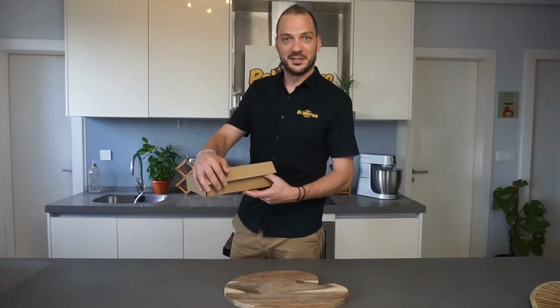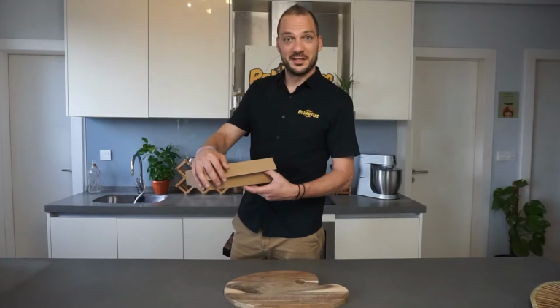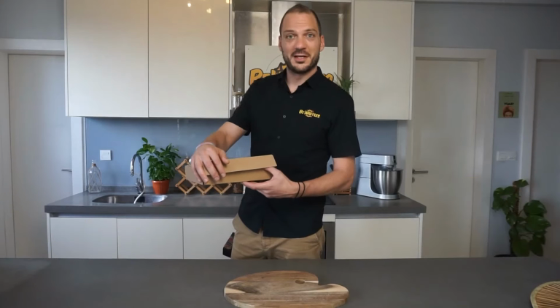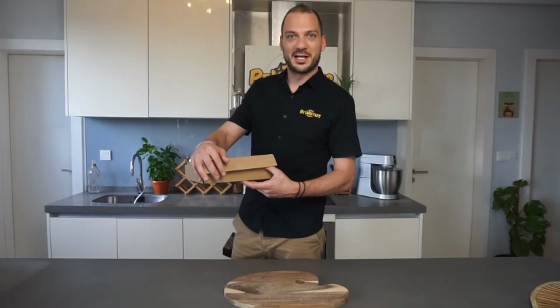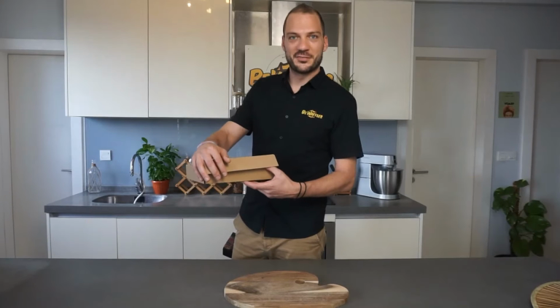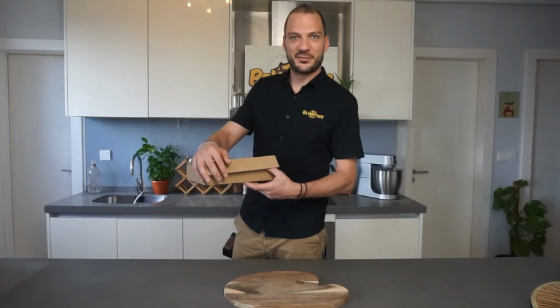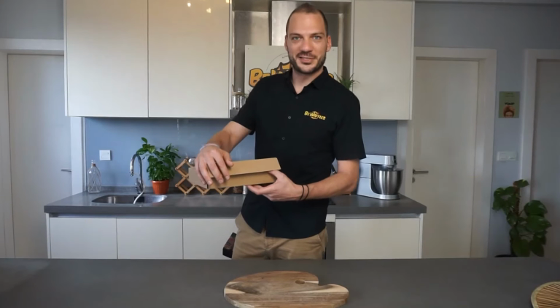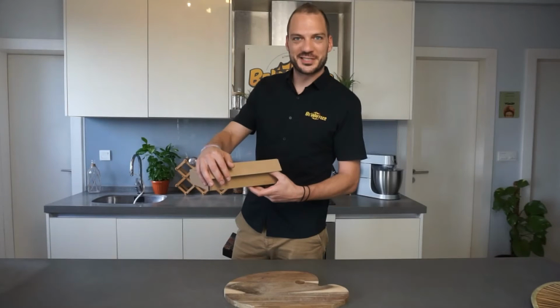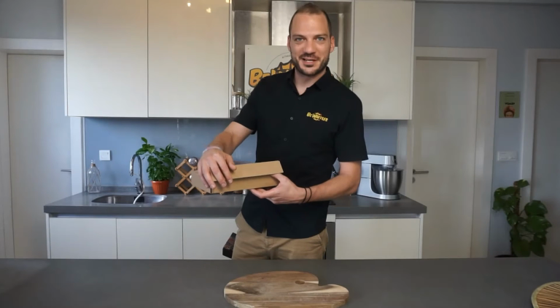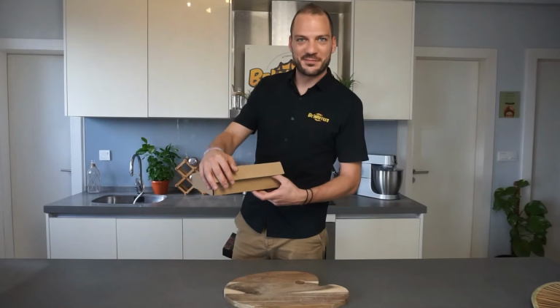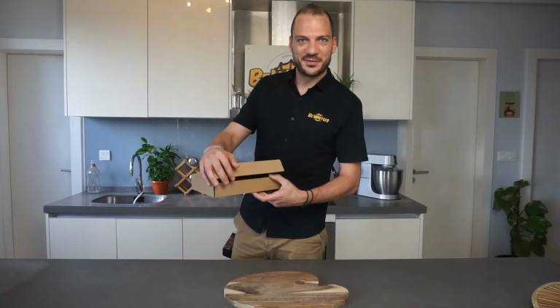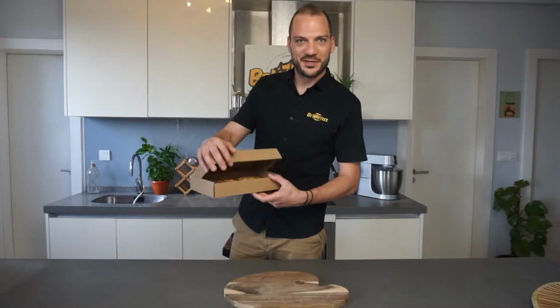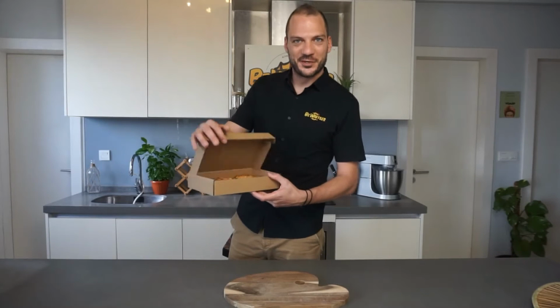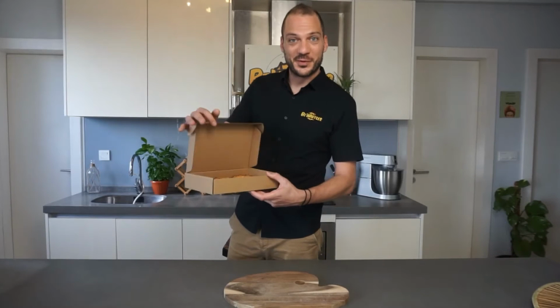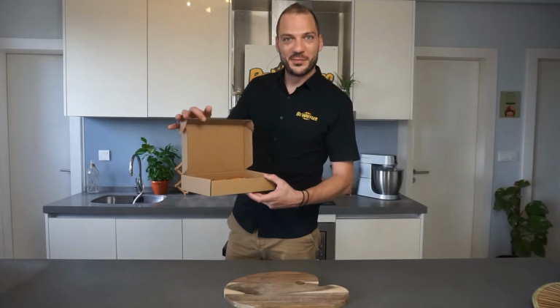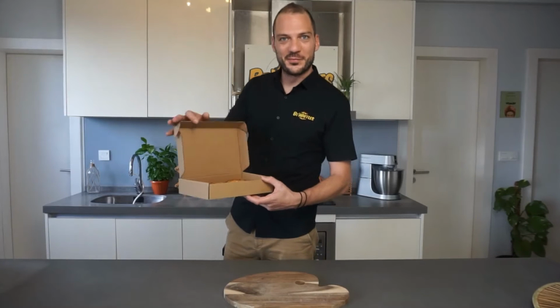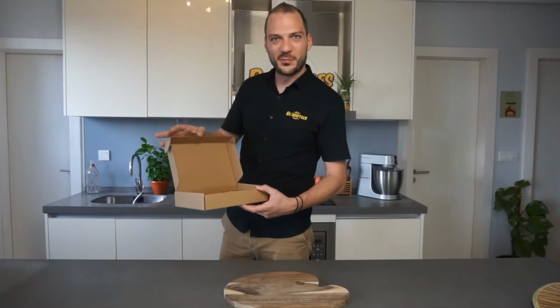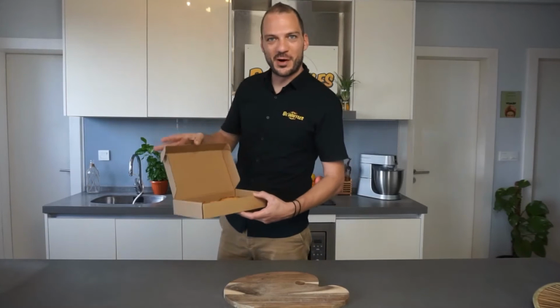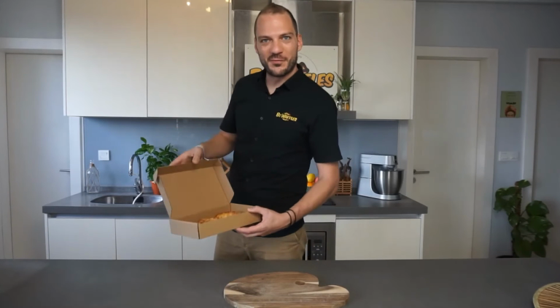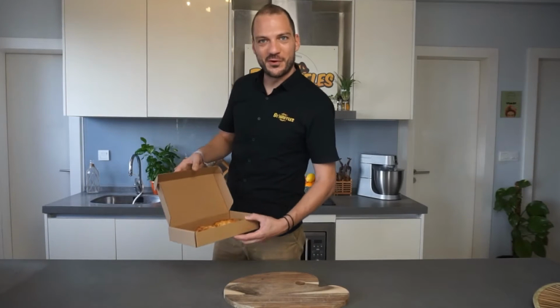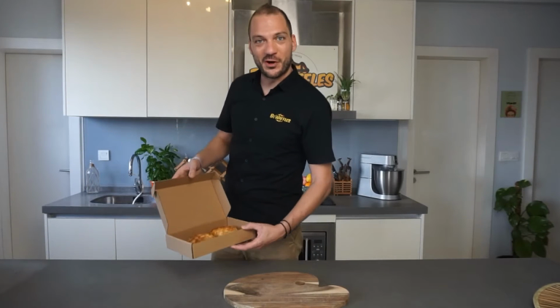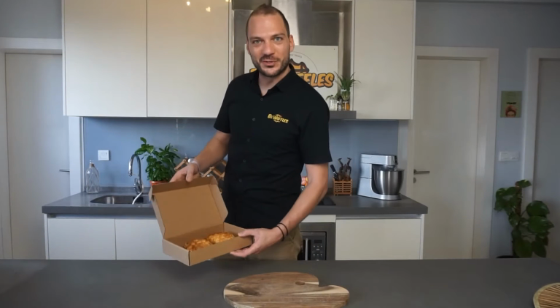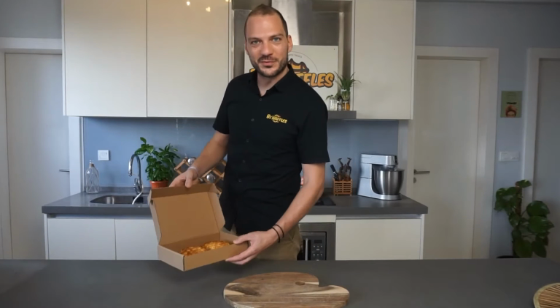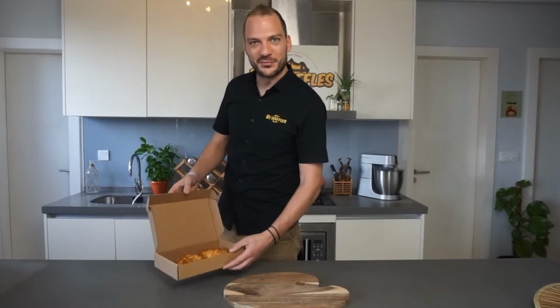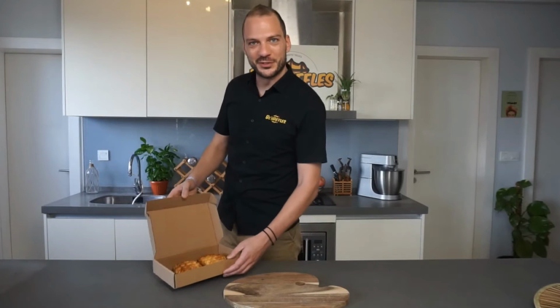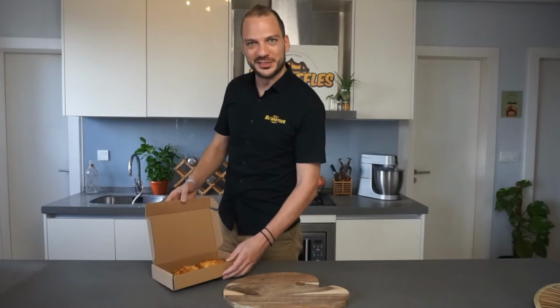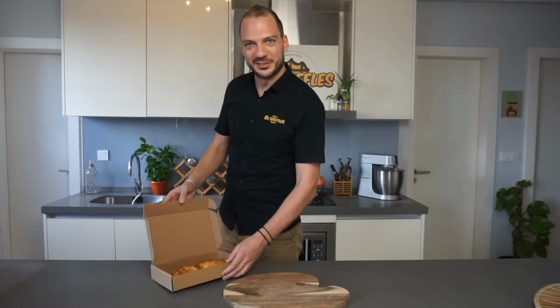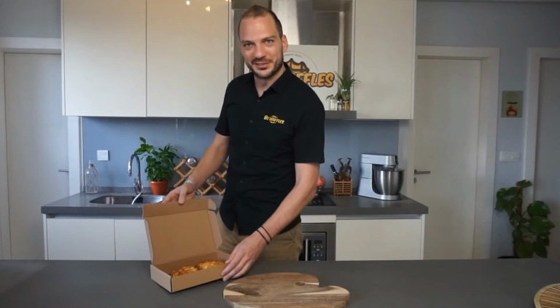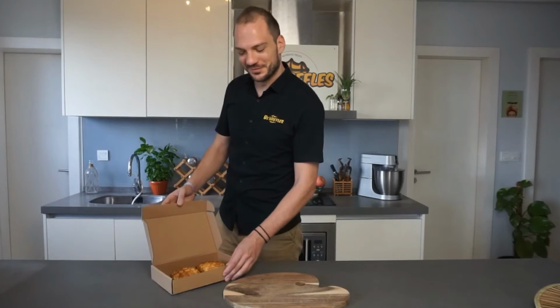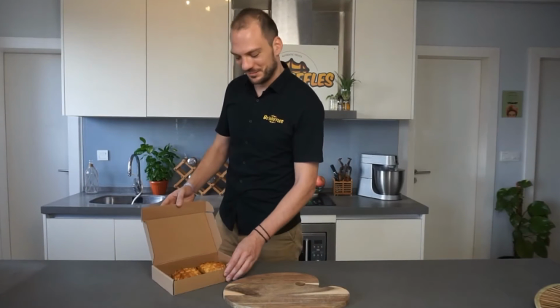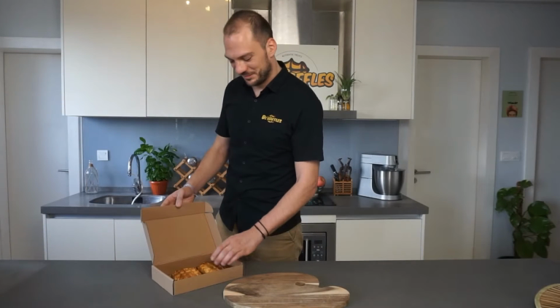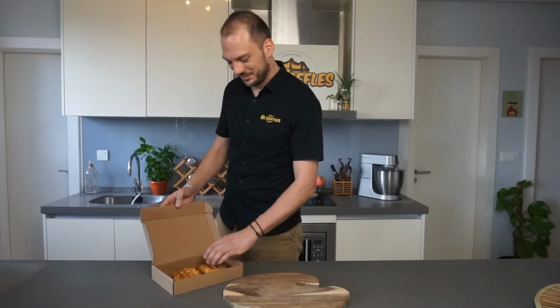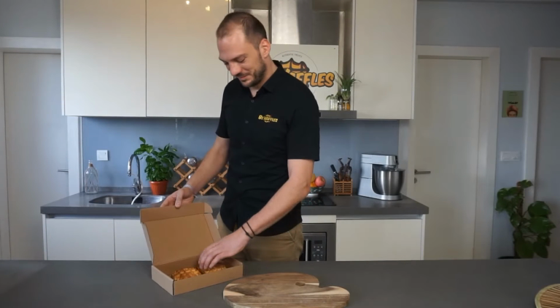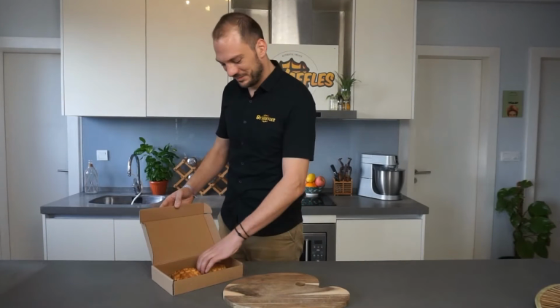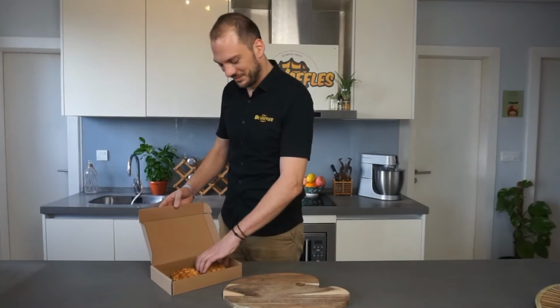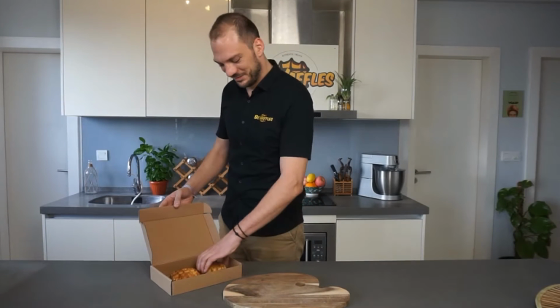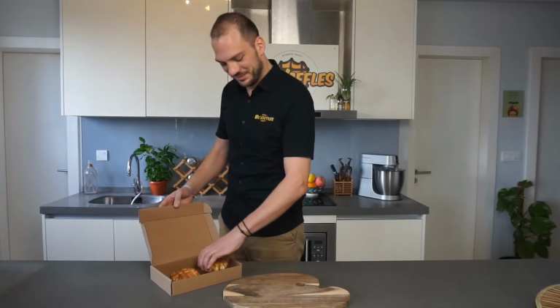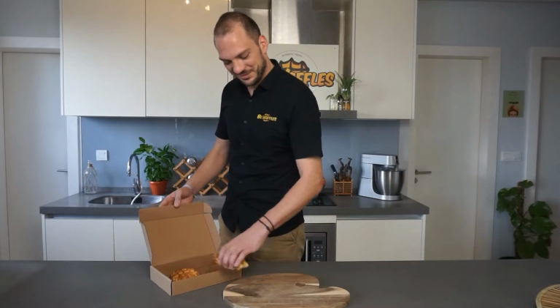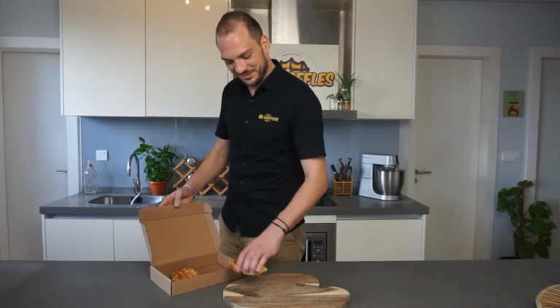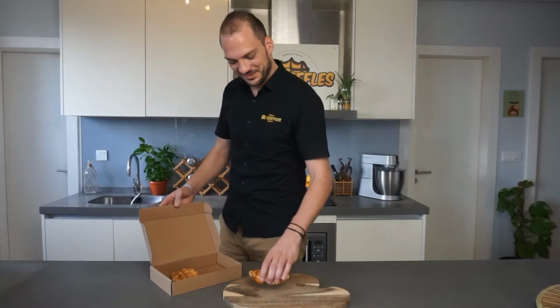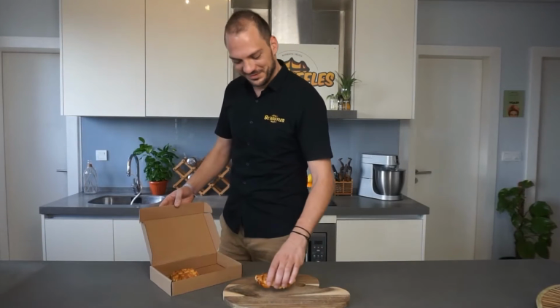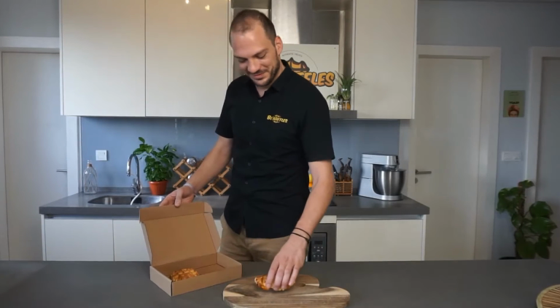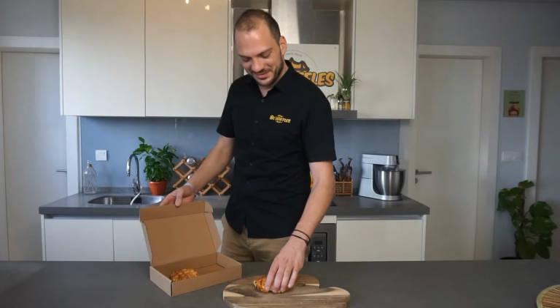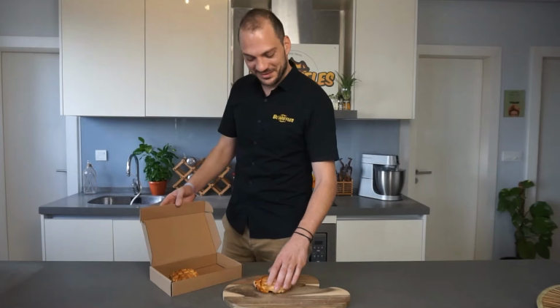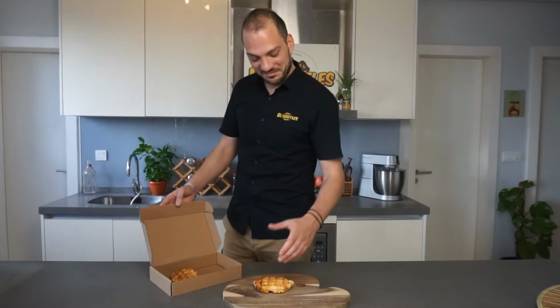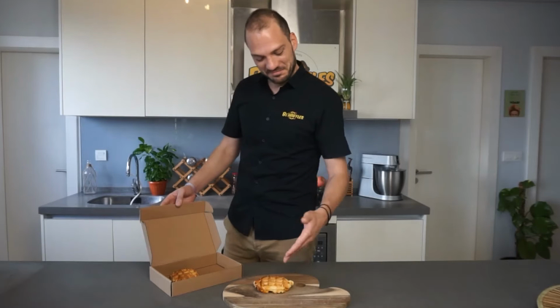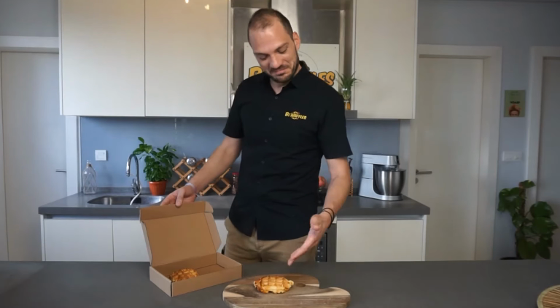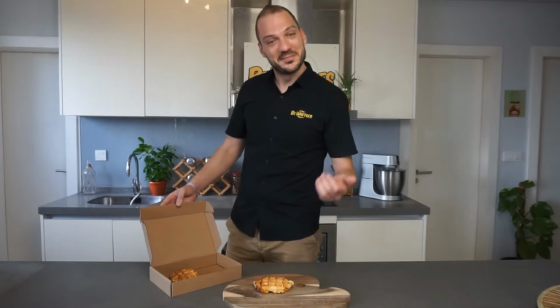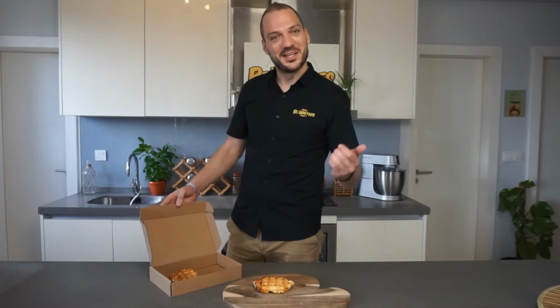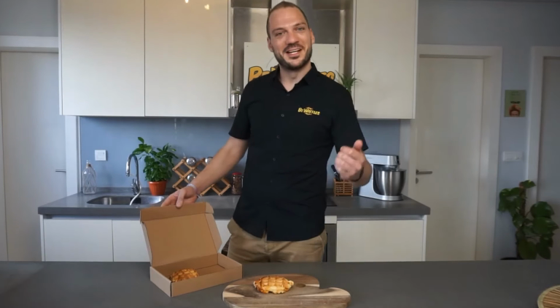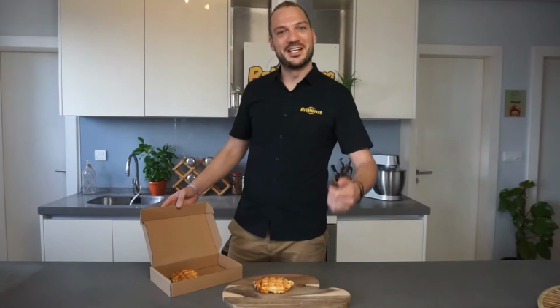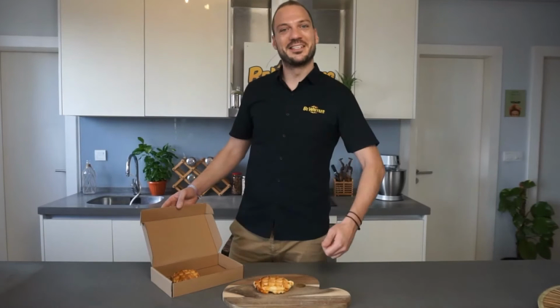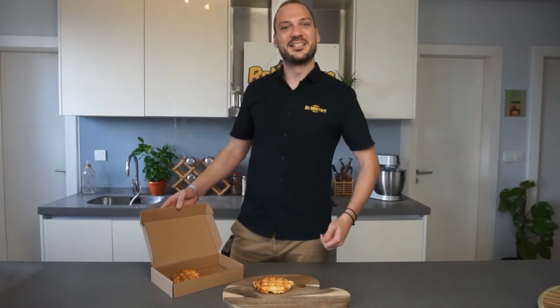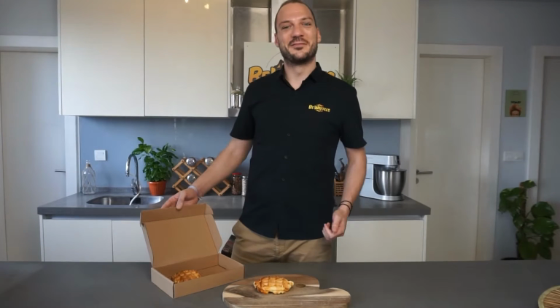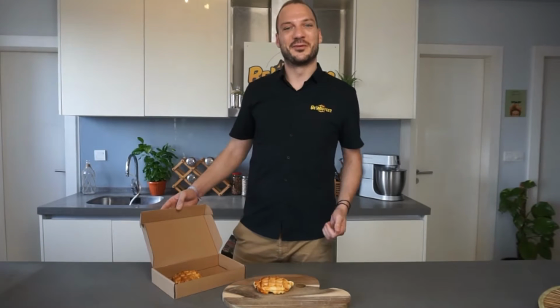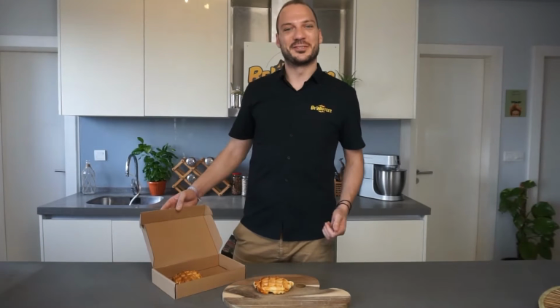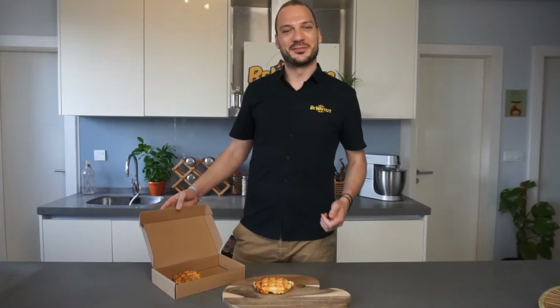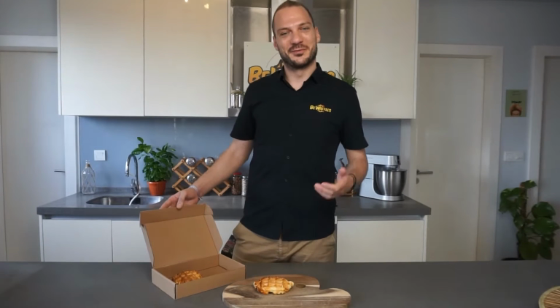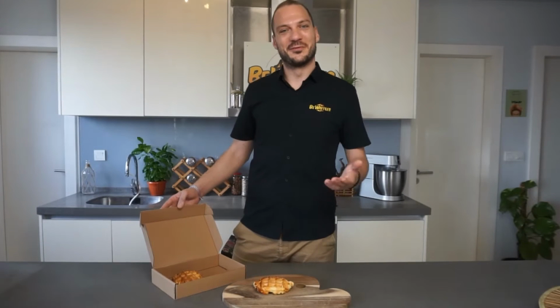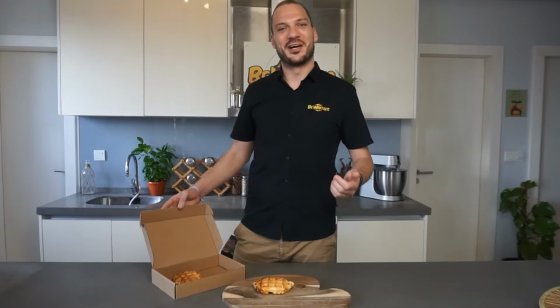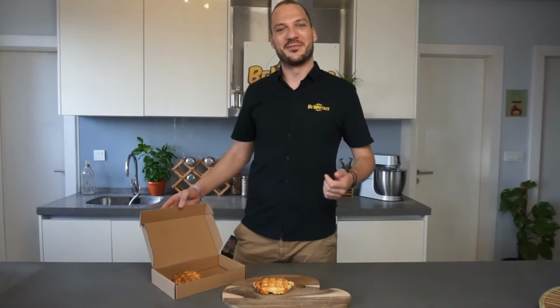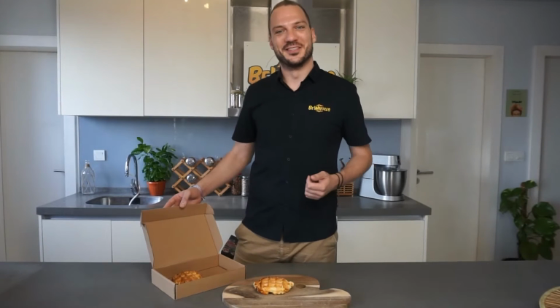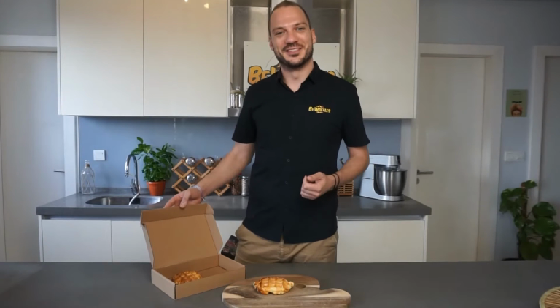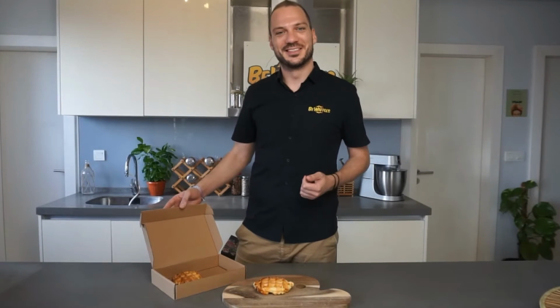As a first step, remove the waffle out of the freezer and let it defrost for 5 minutes.